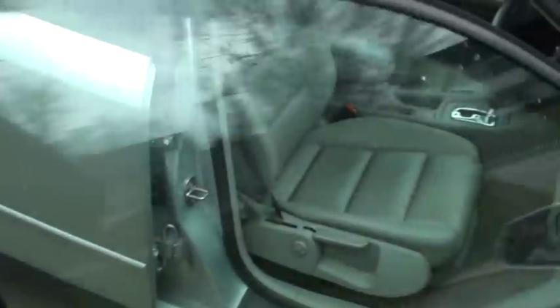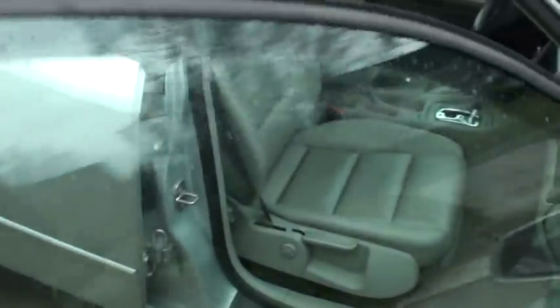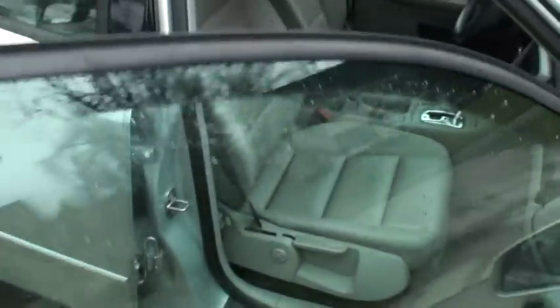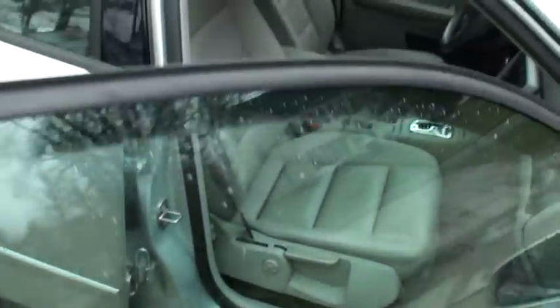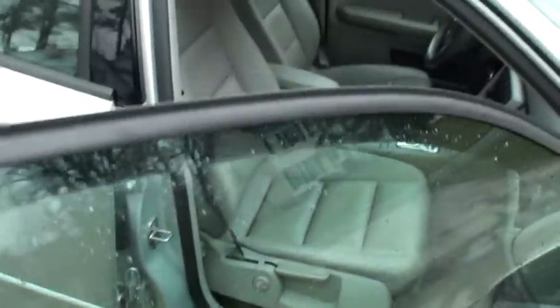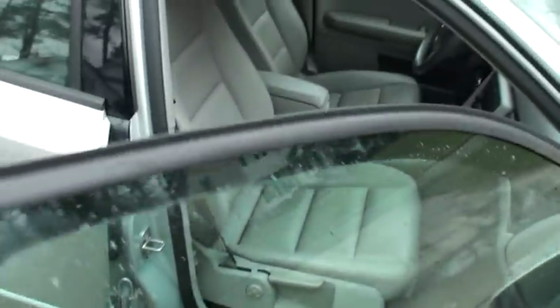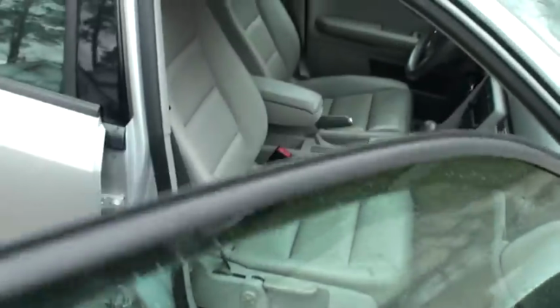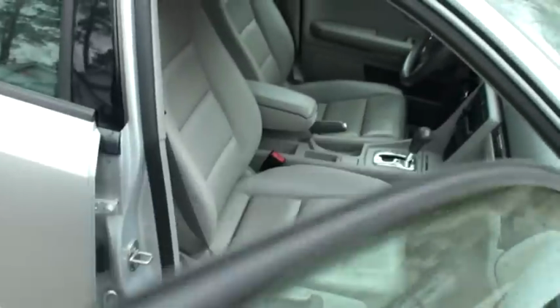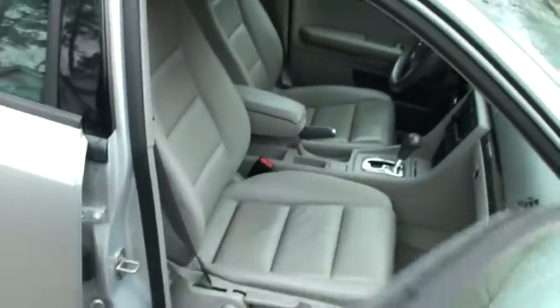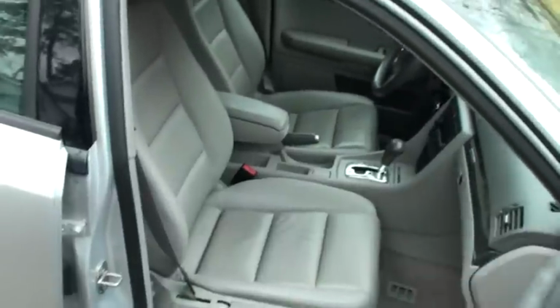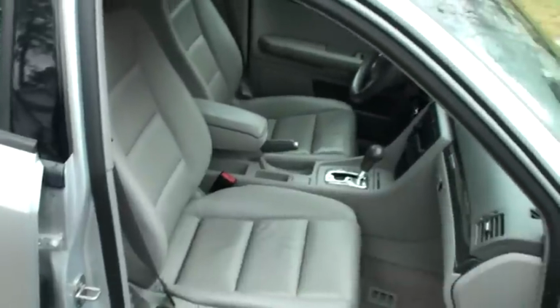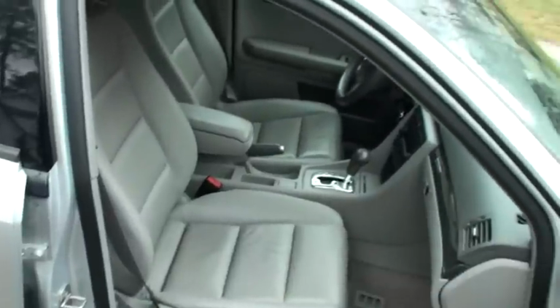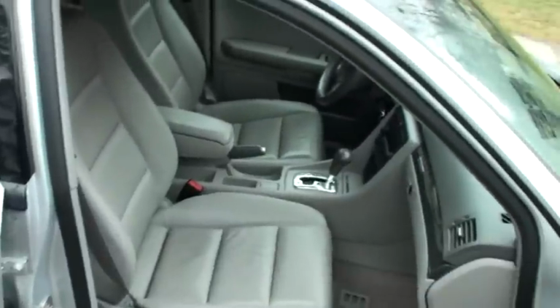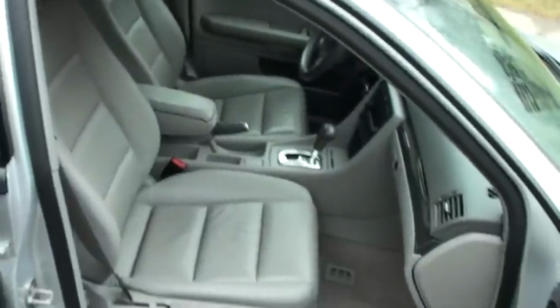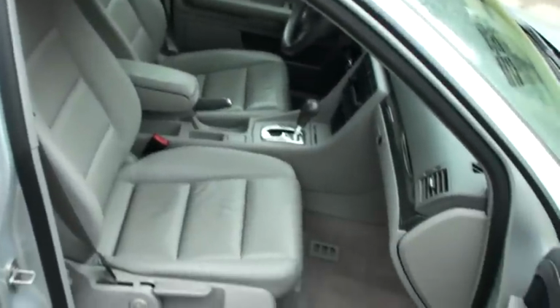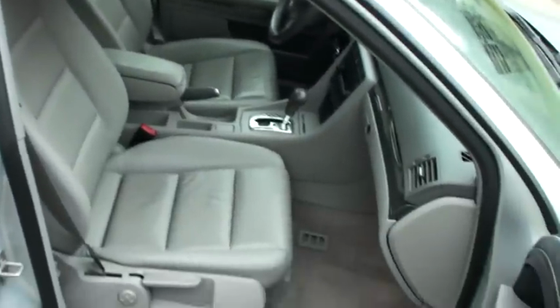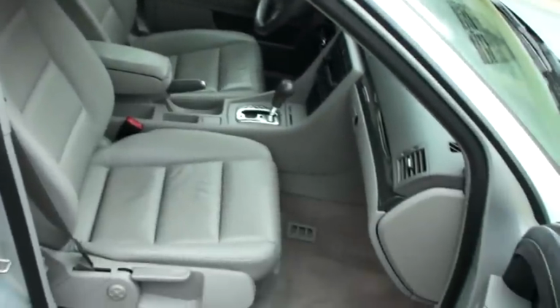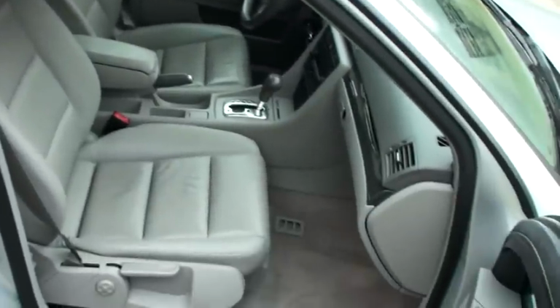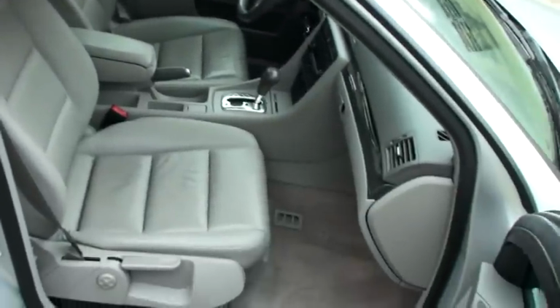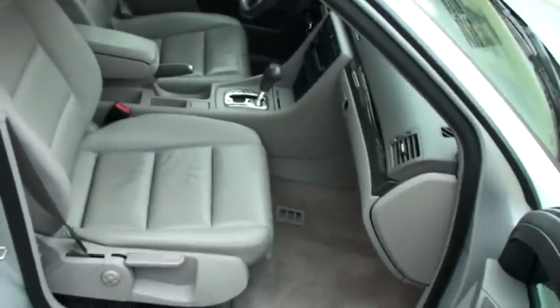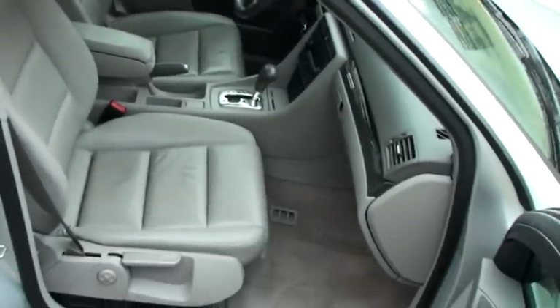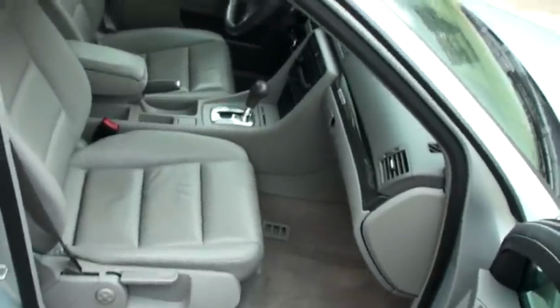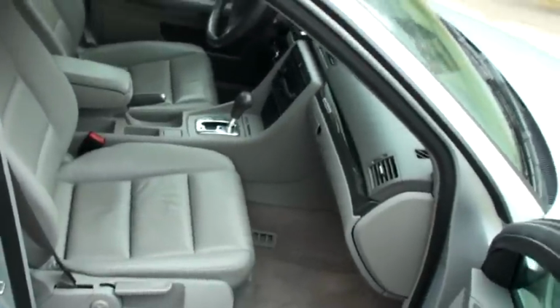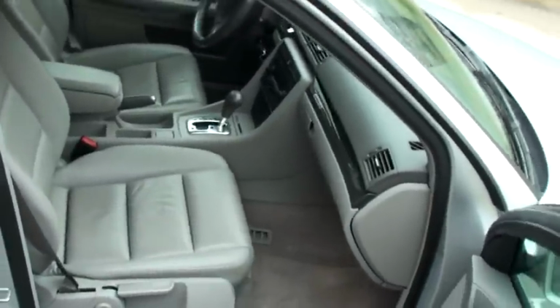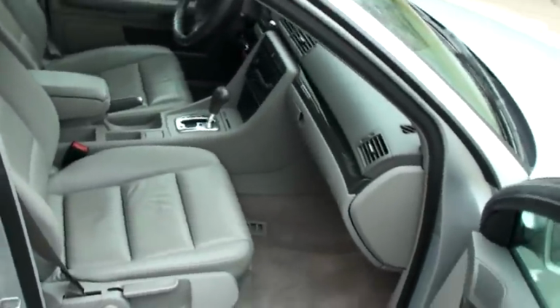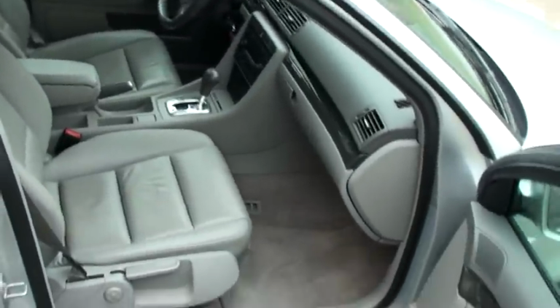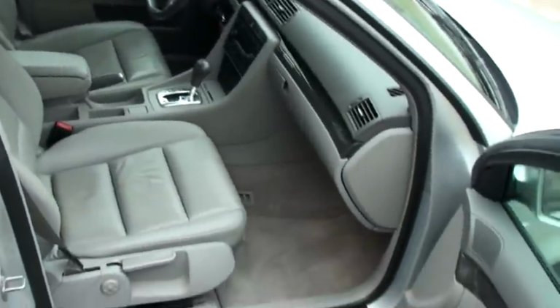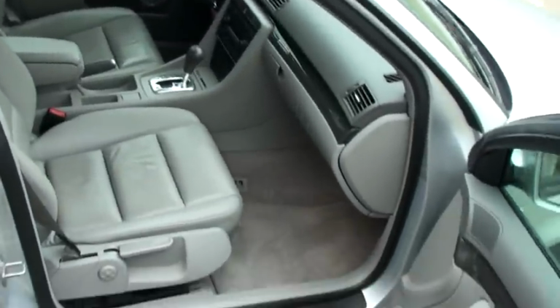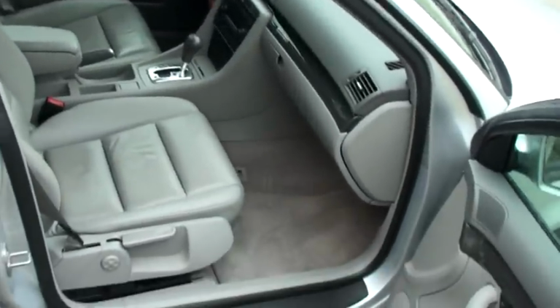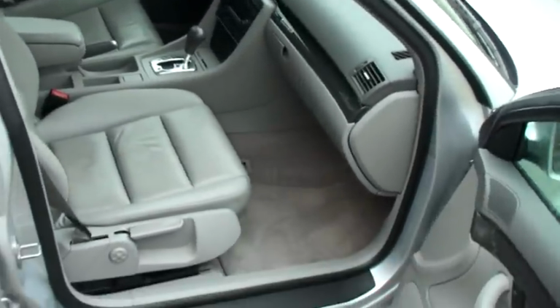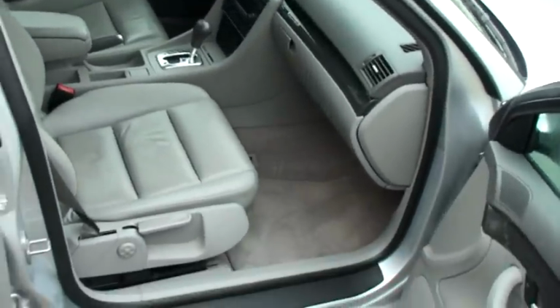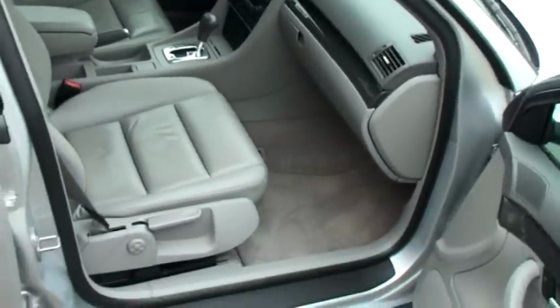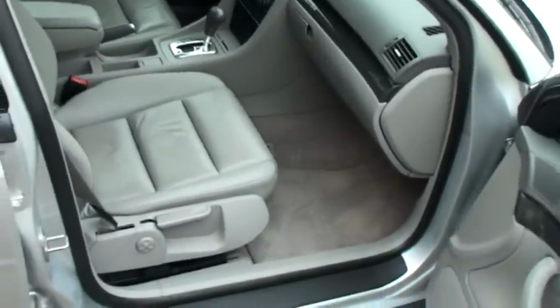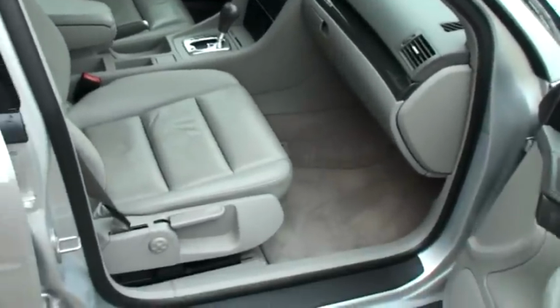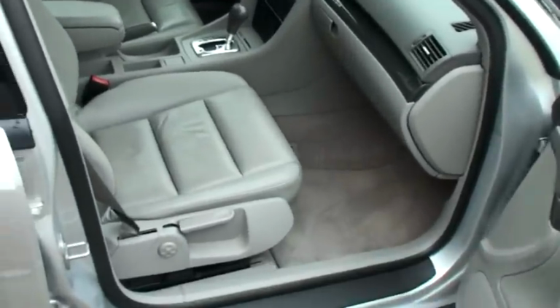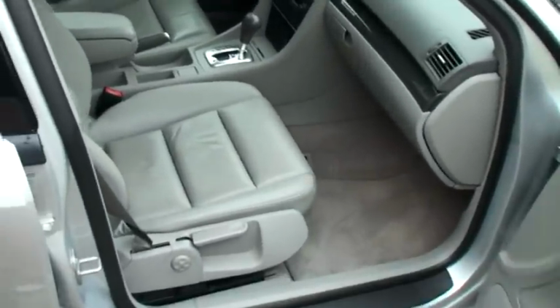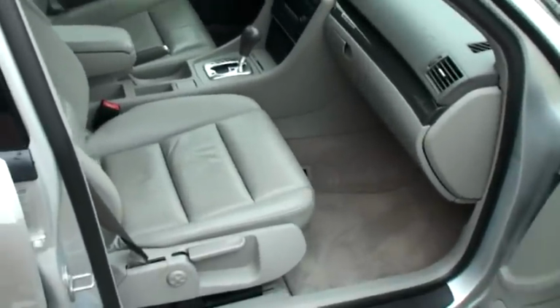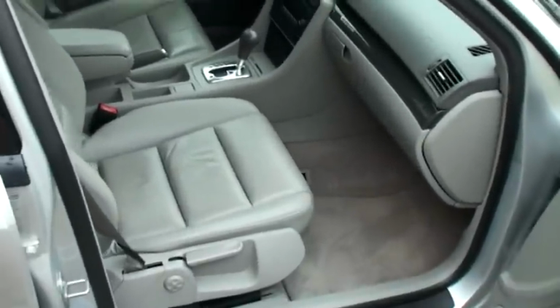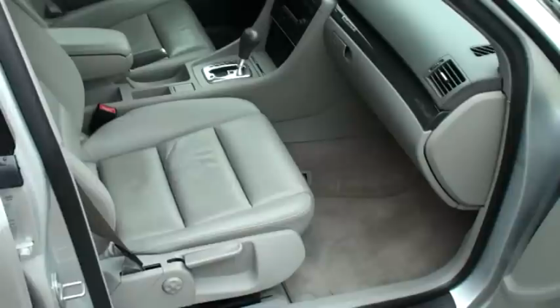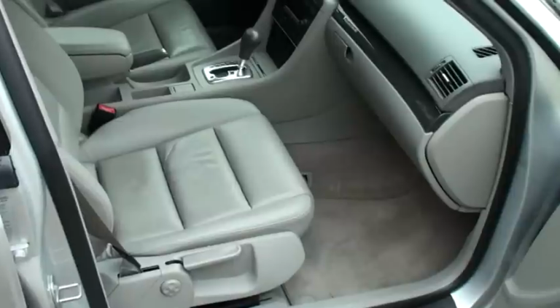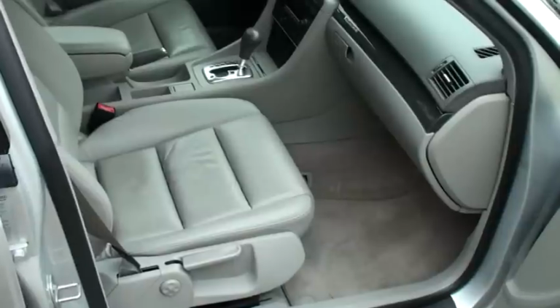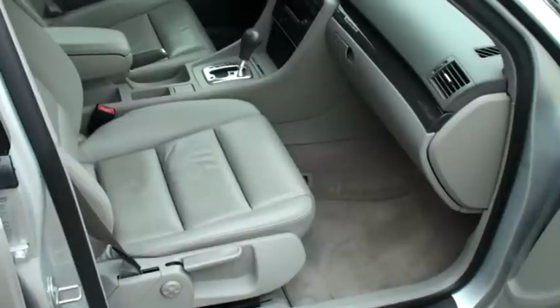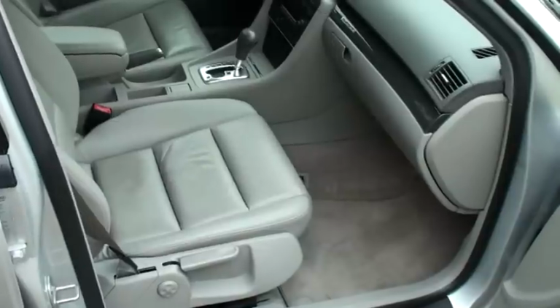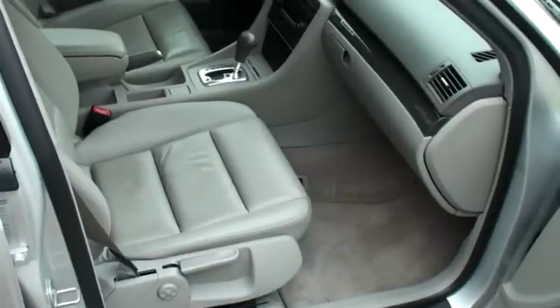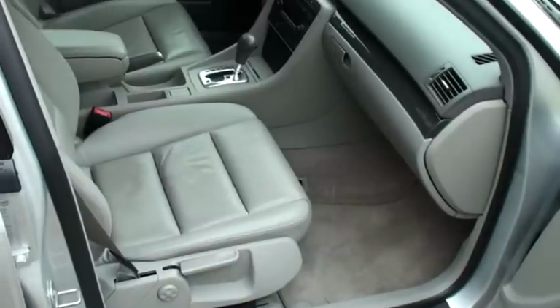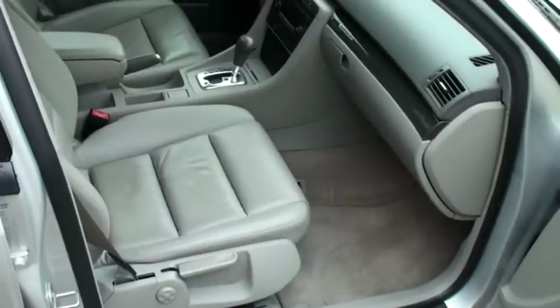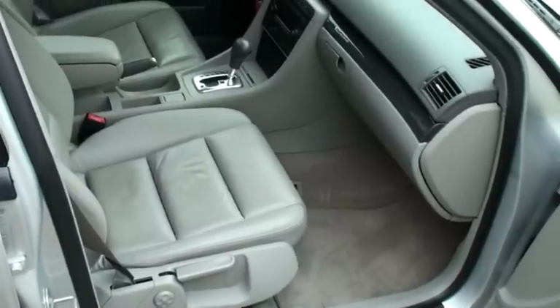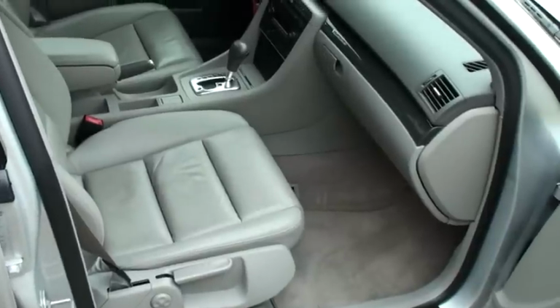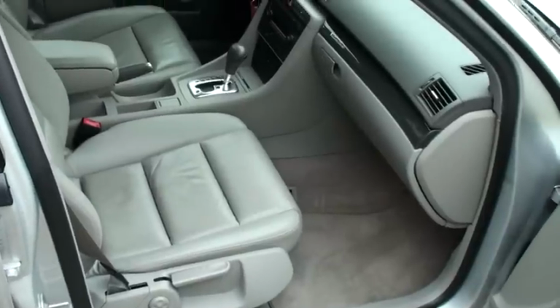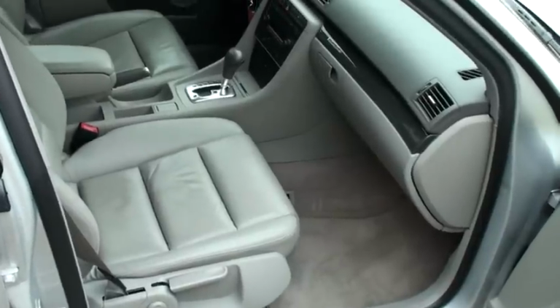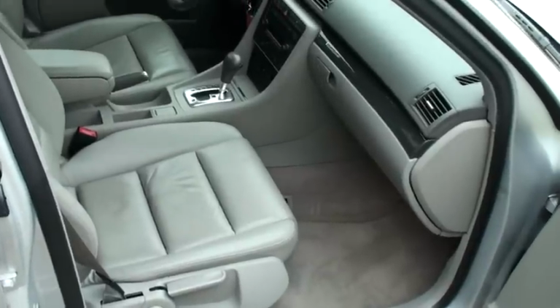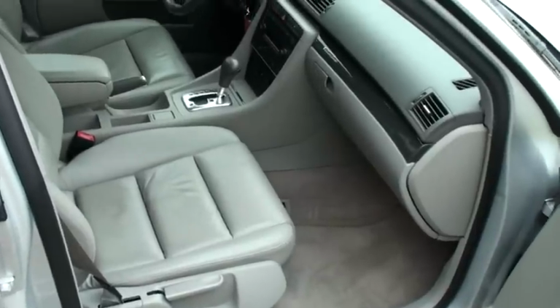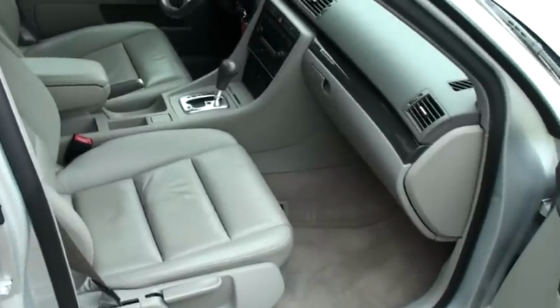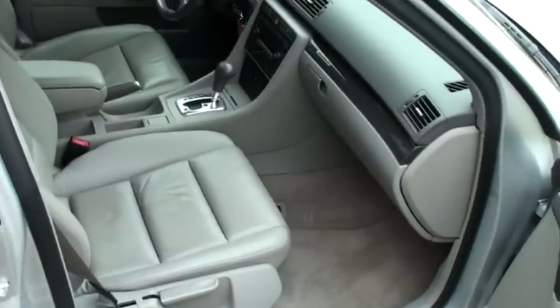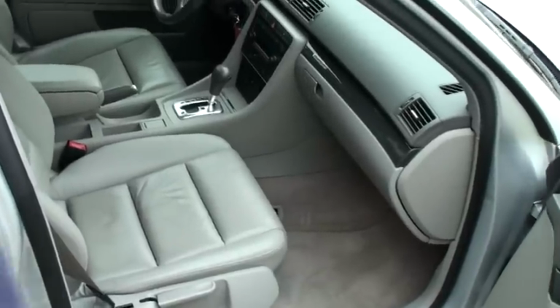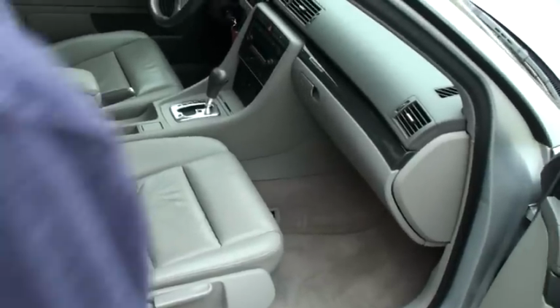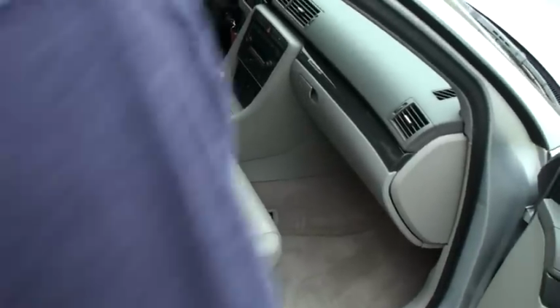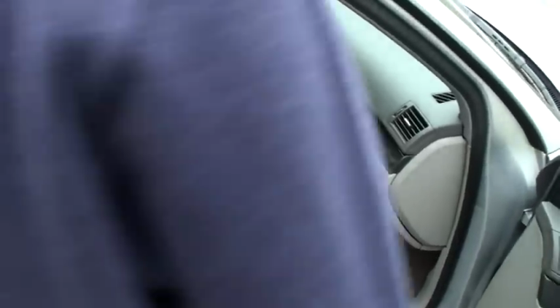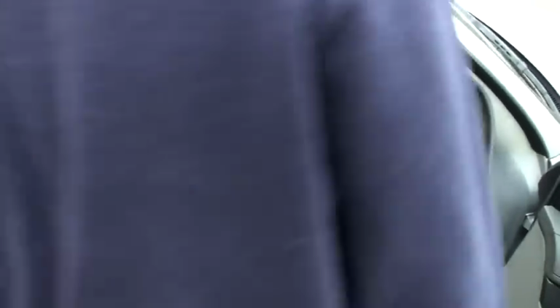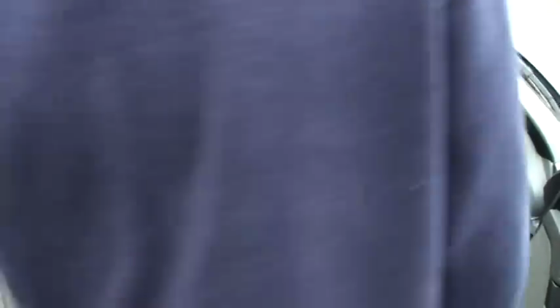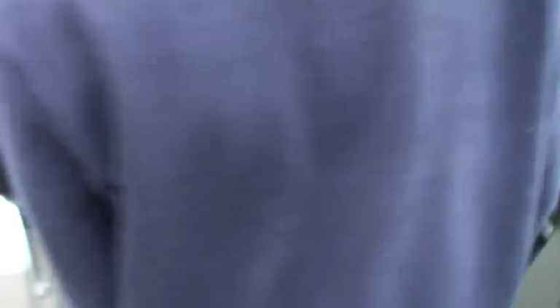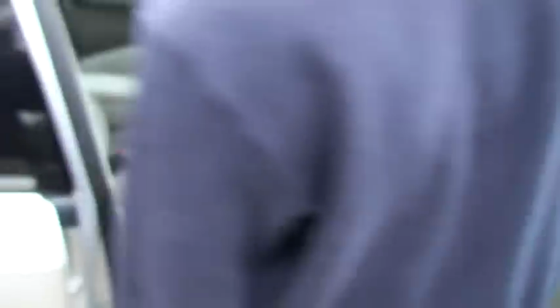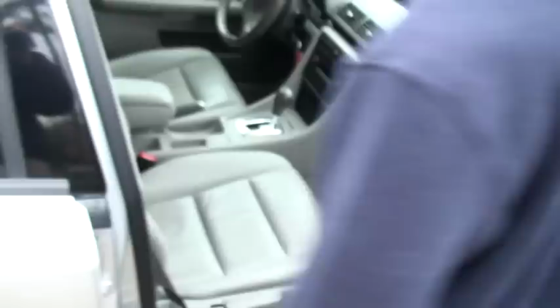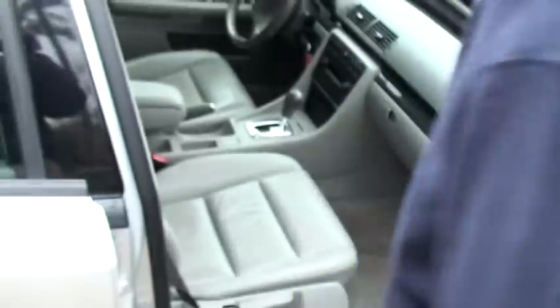This car is quattro, so that means this car is four-wheel drive. Comes in handy in the winter.